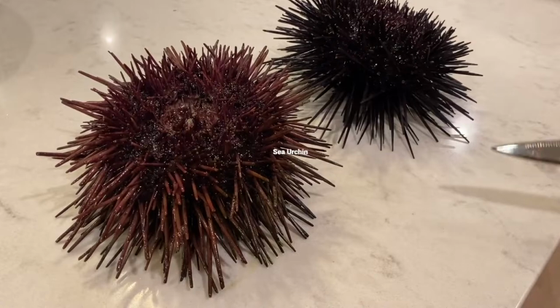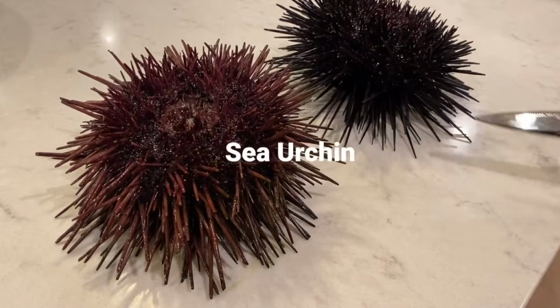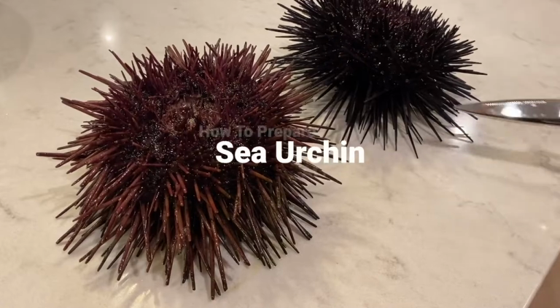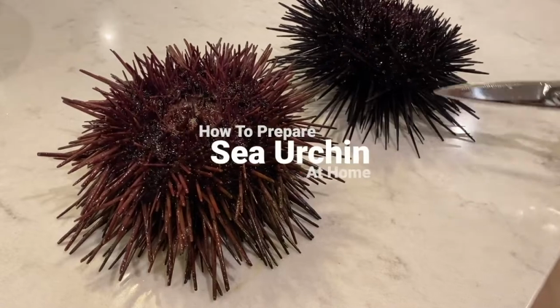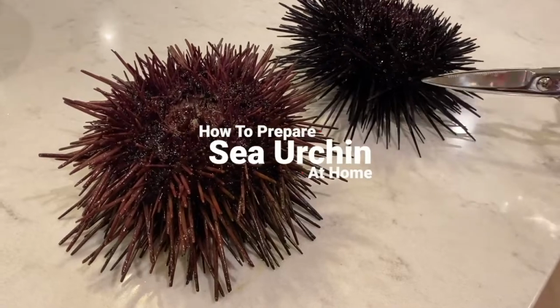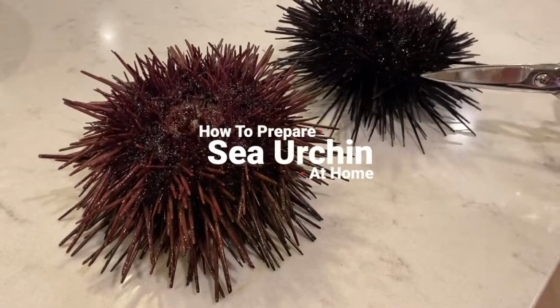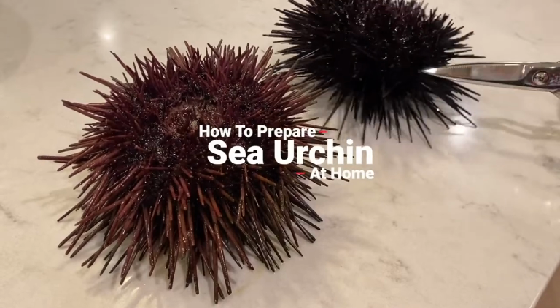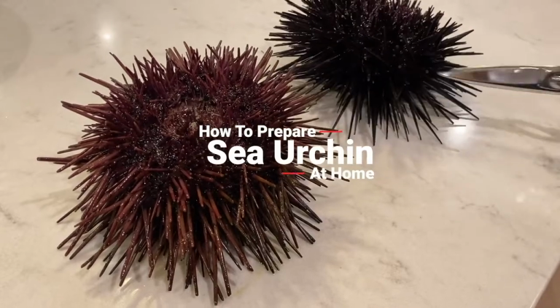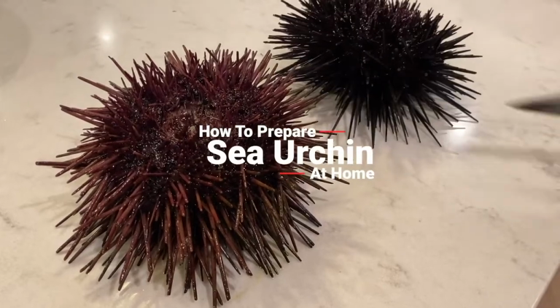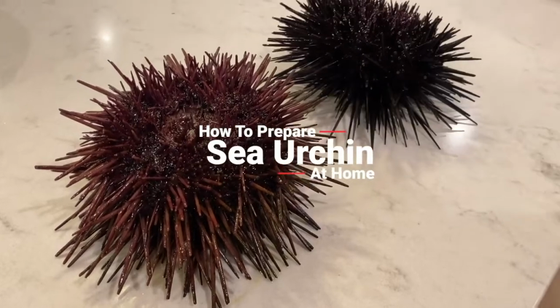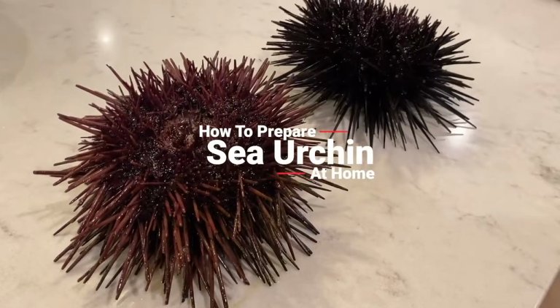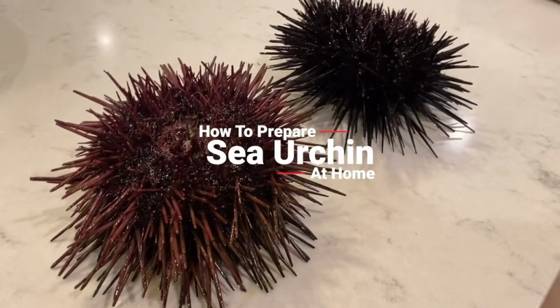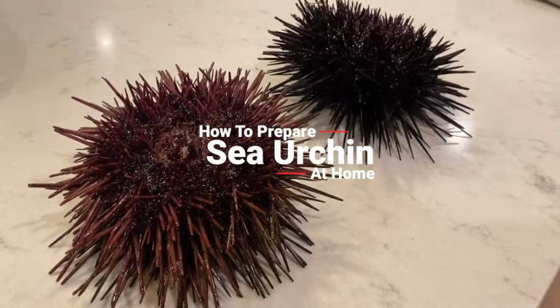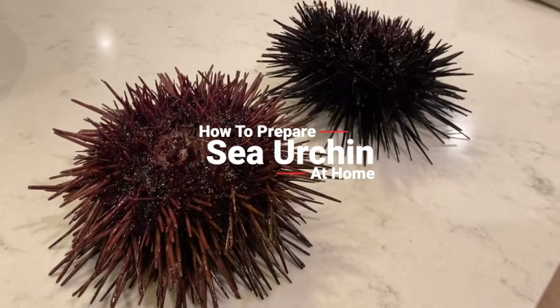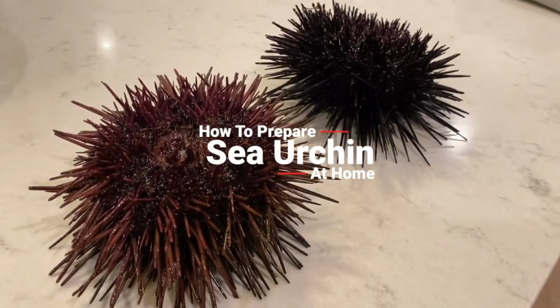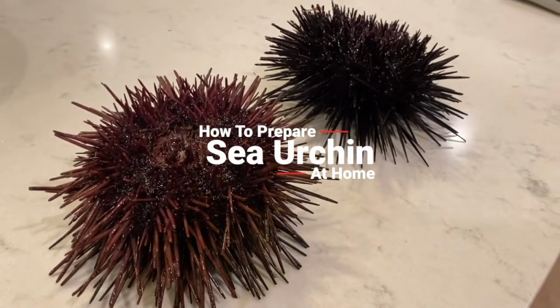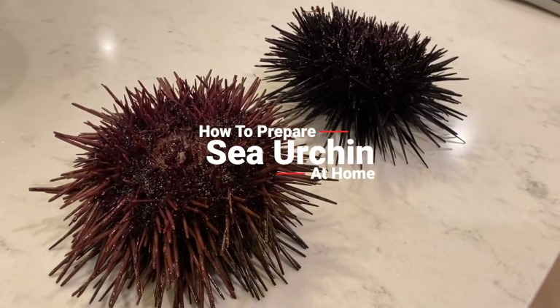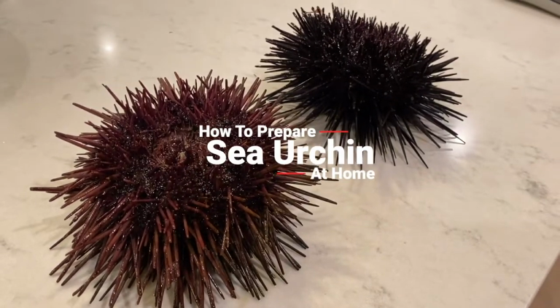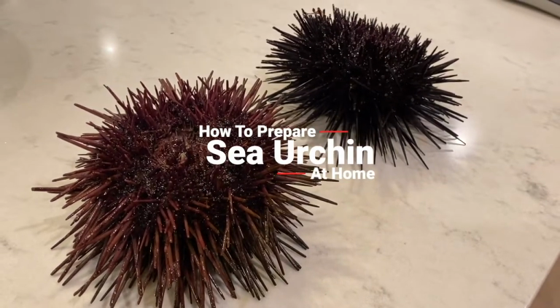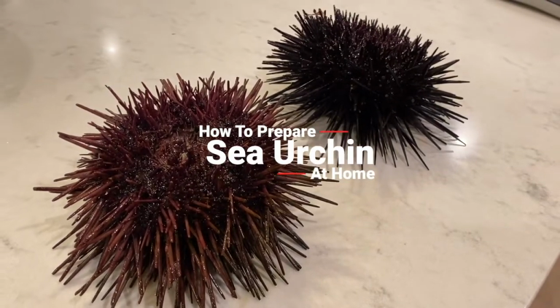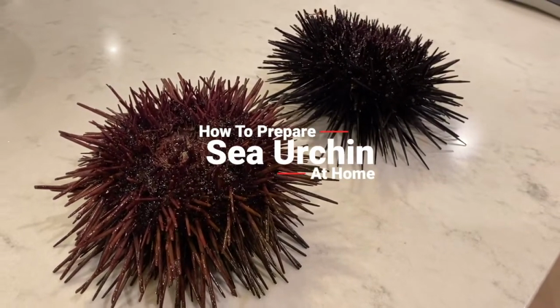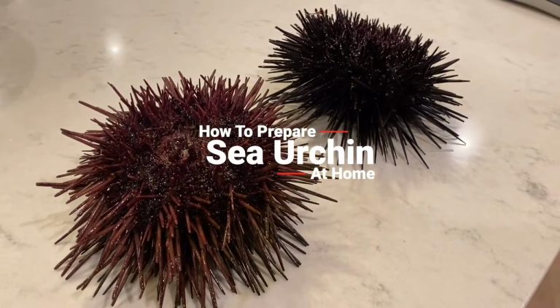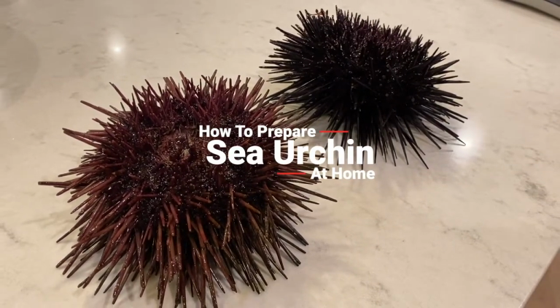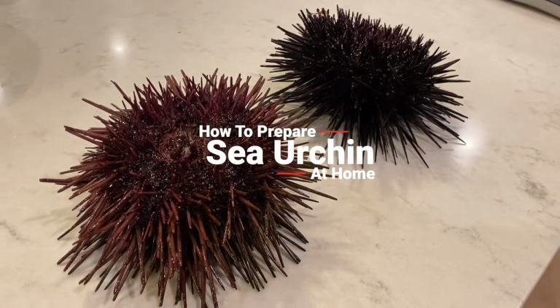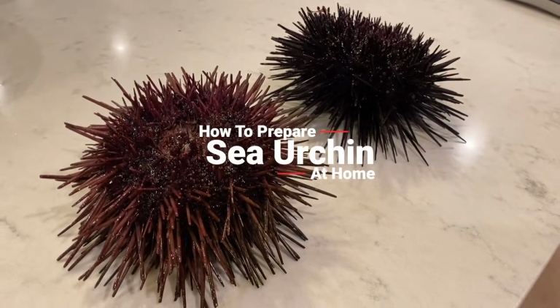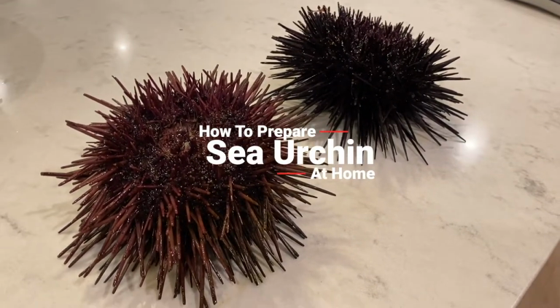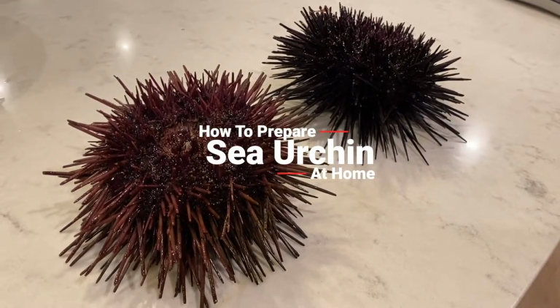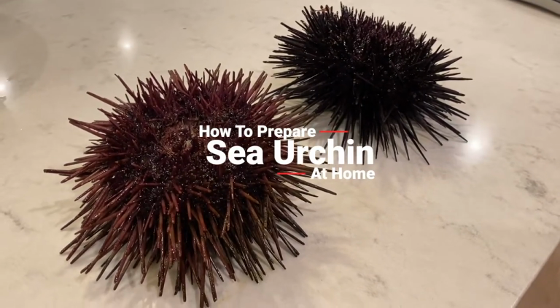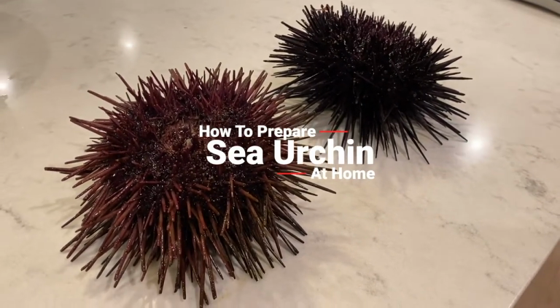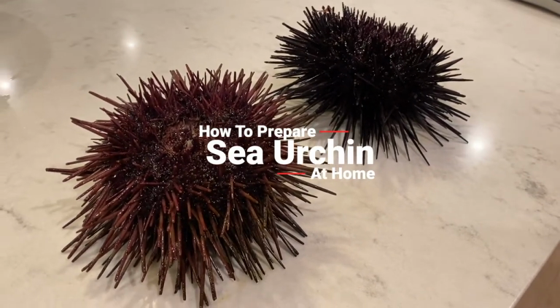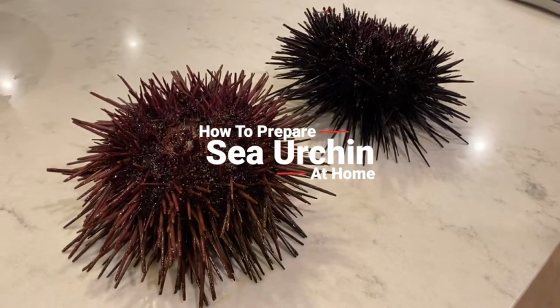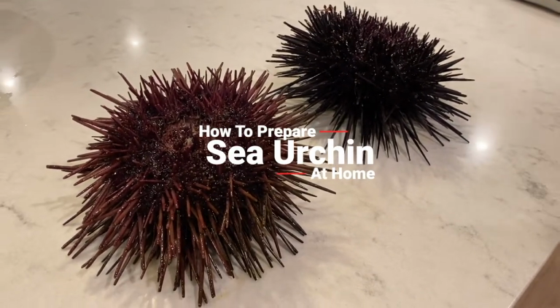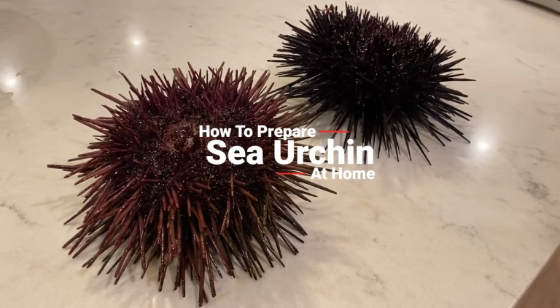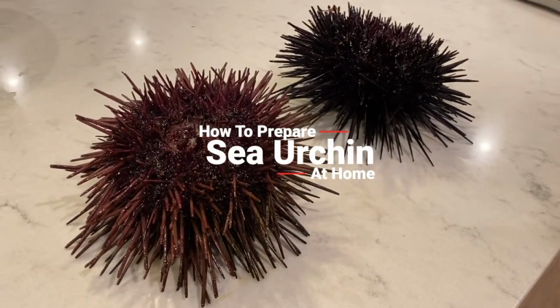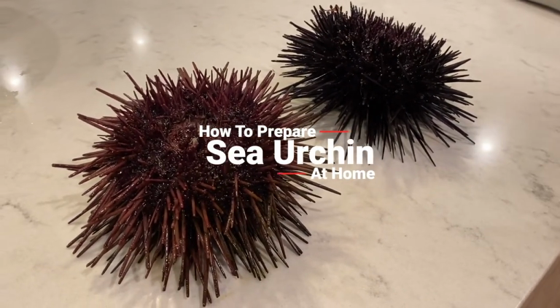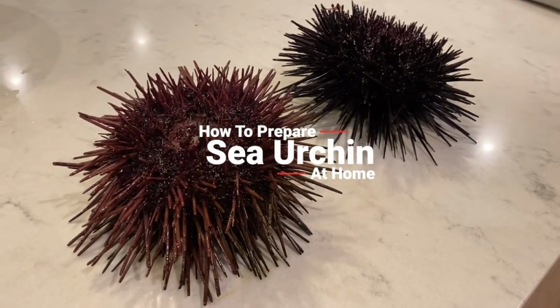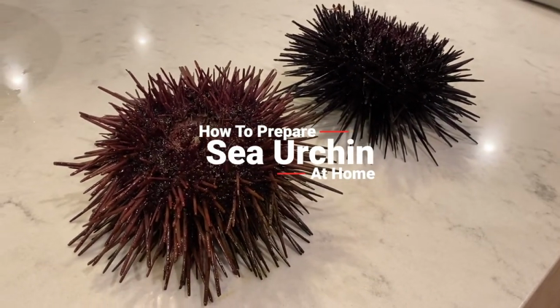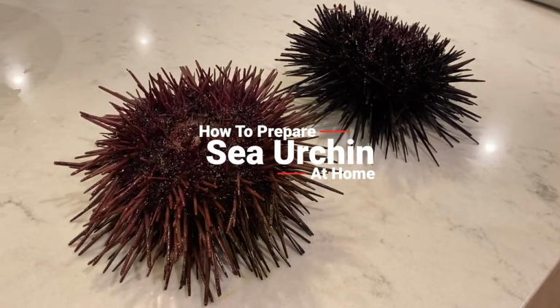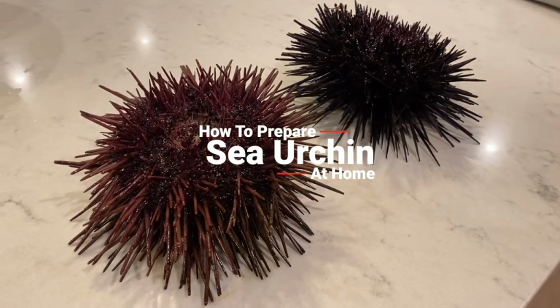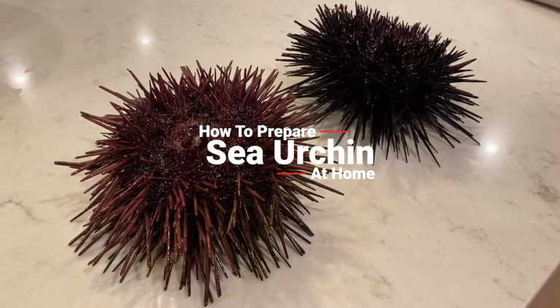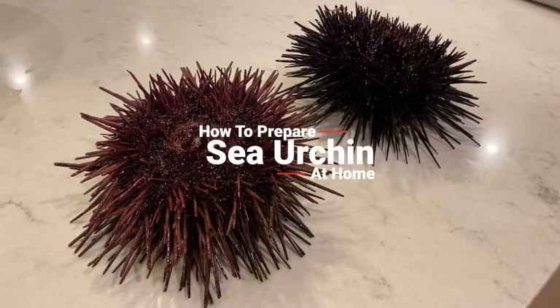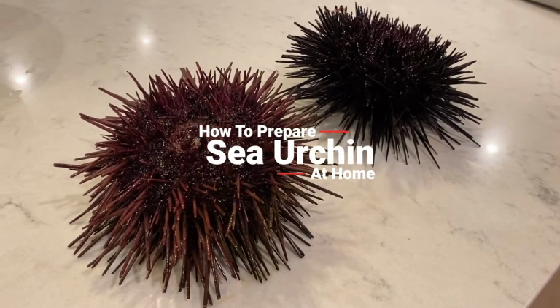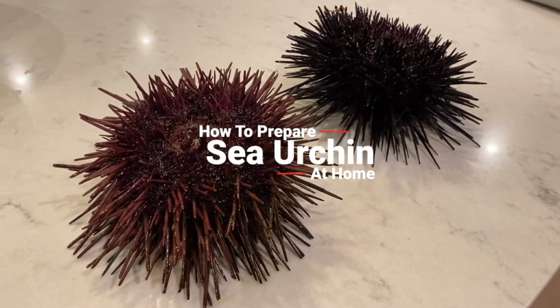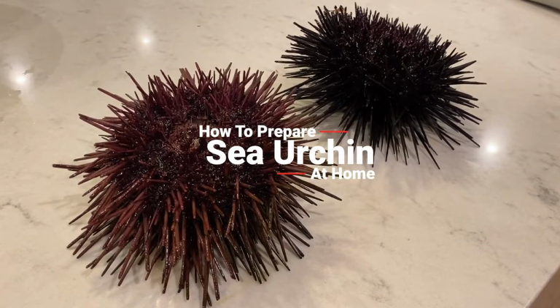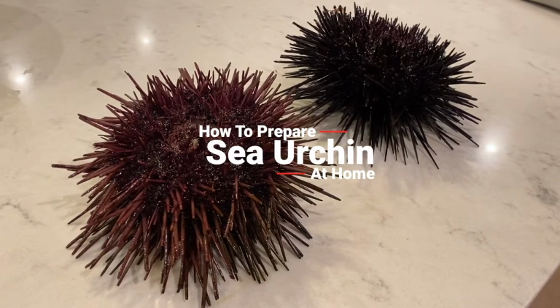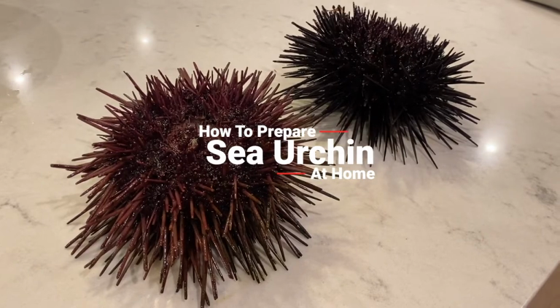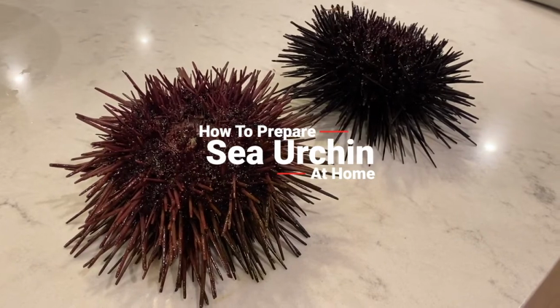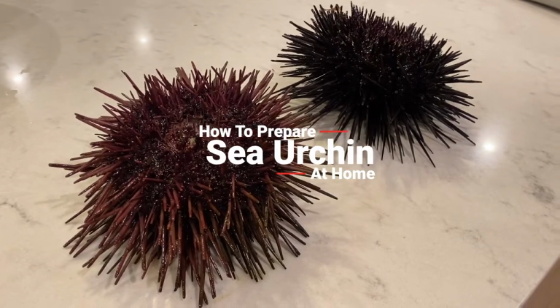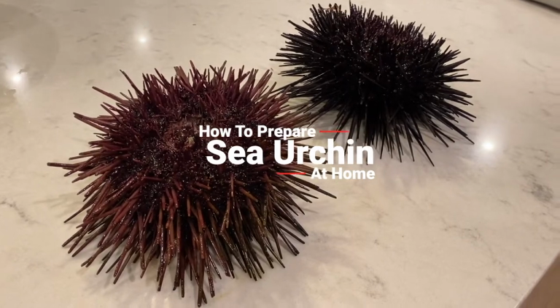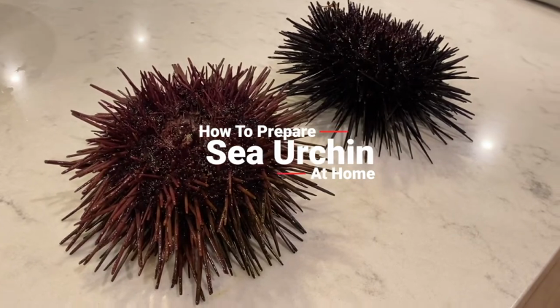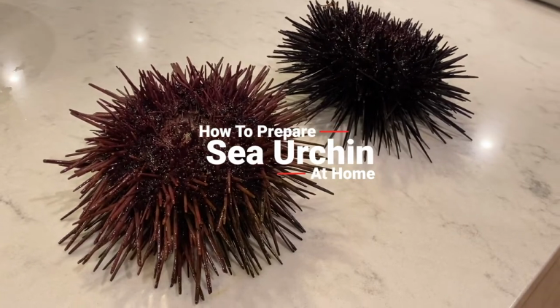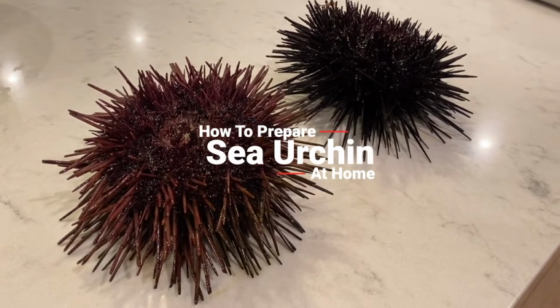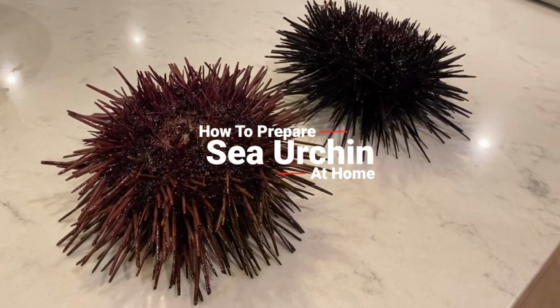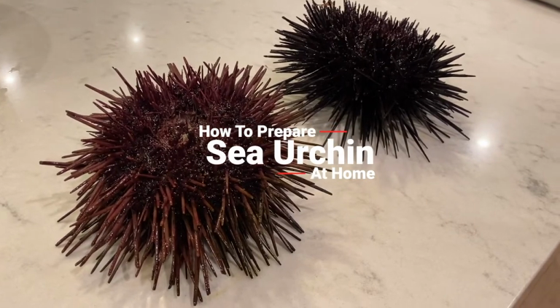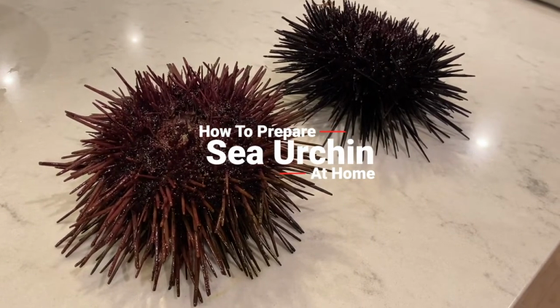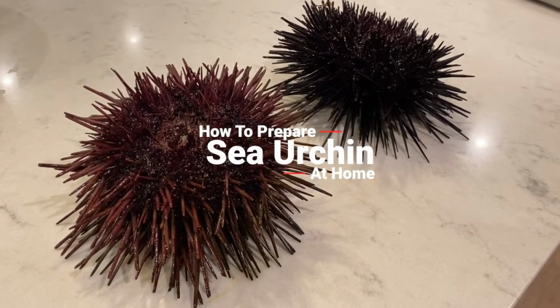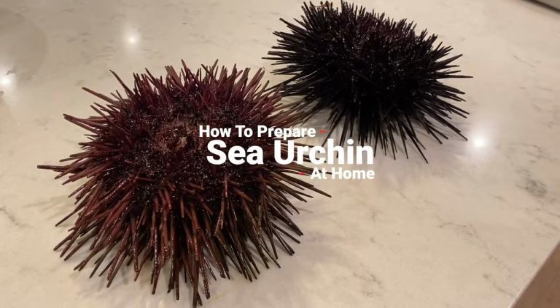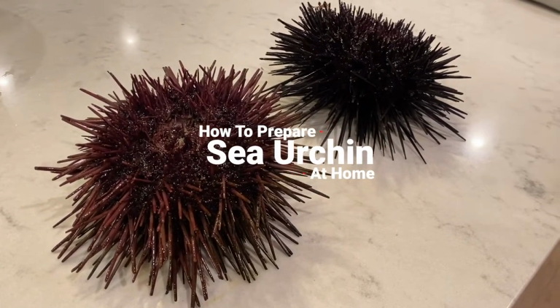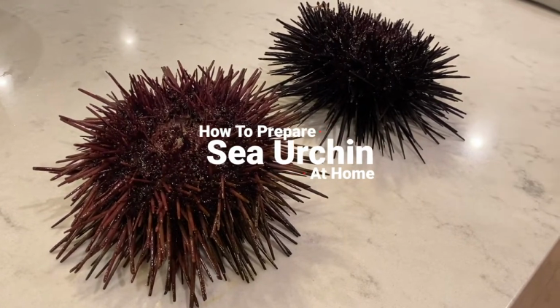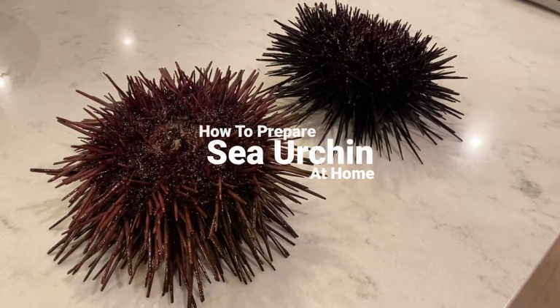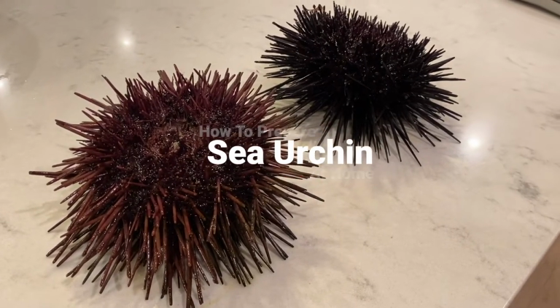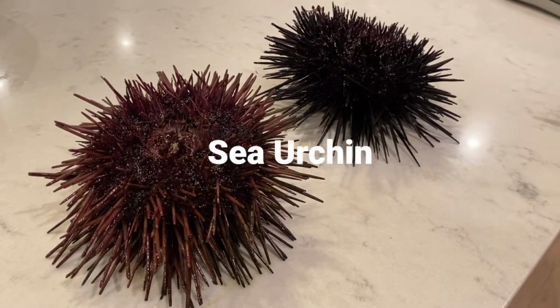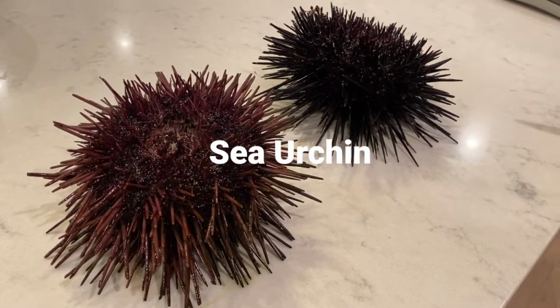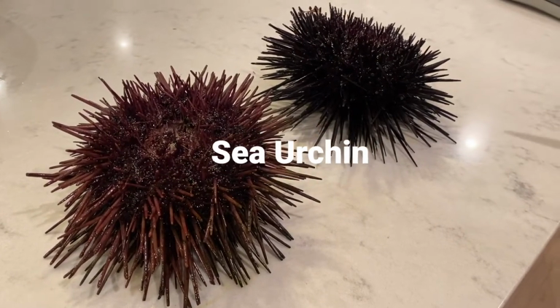Oh, there we go. They're moving. I see the one near me moving. They're actually pretty lively. They're happy. They're fresh.